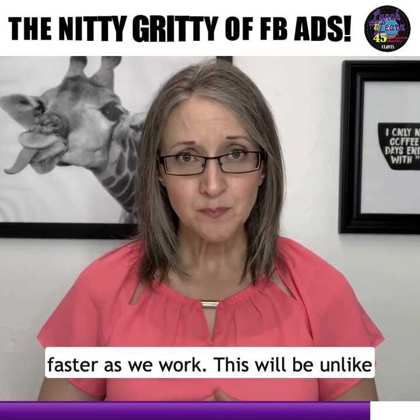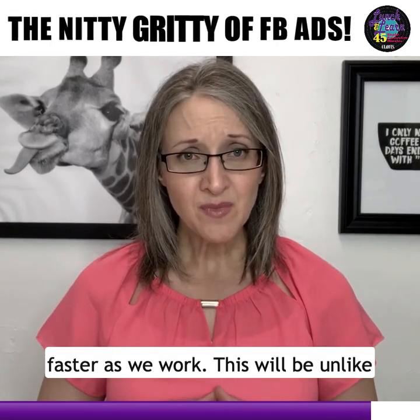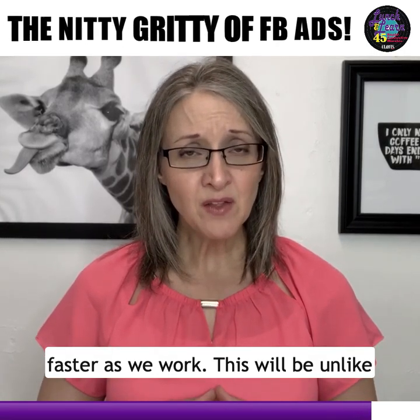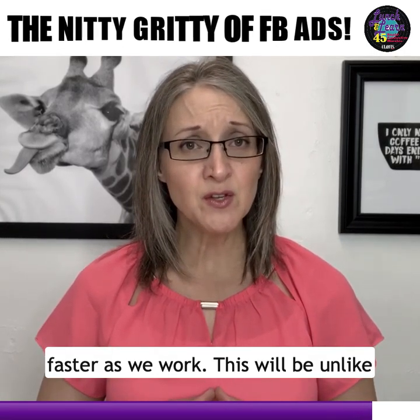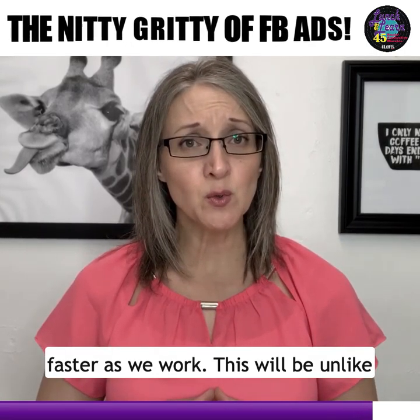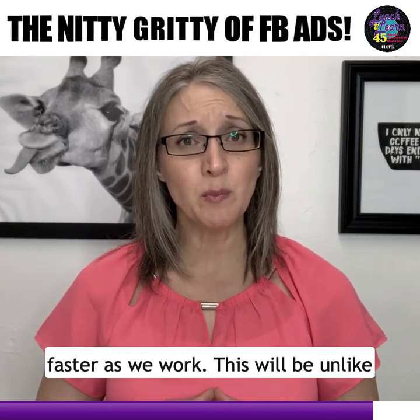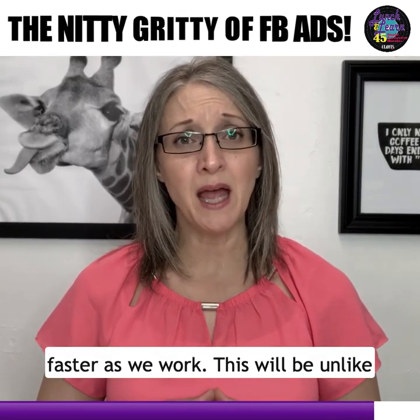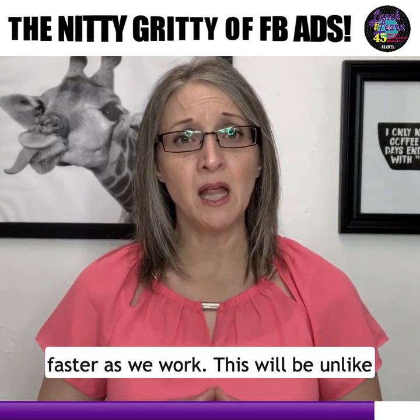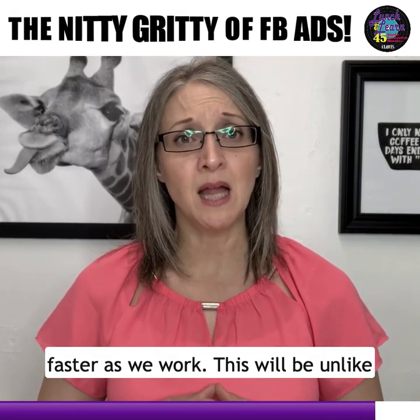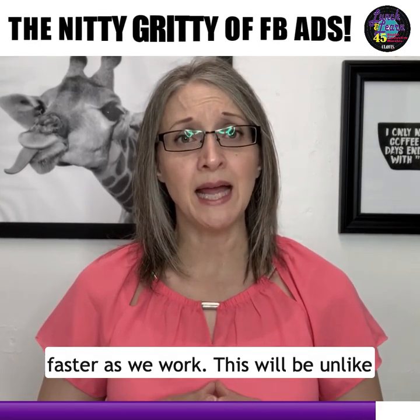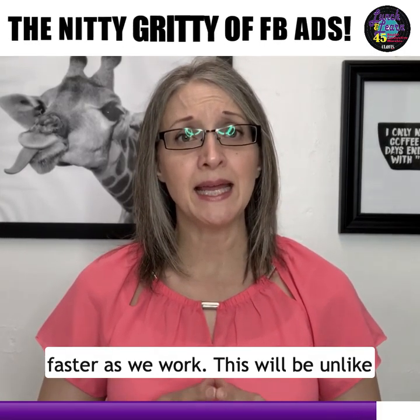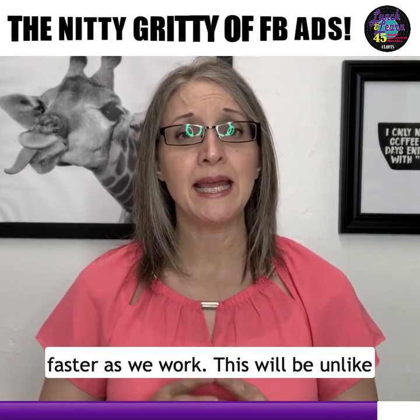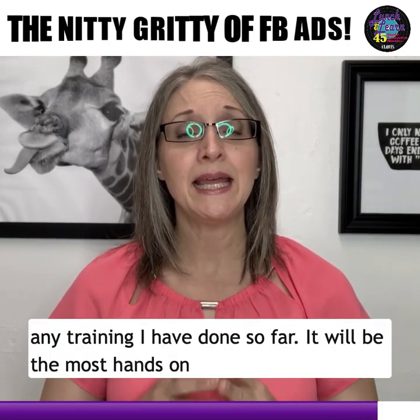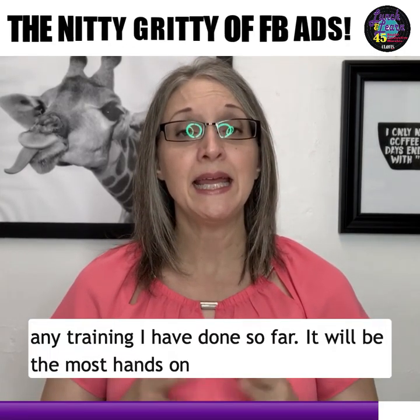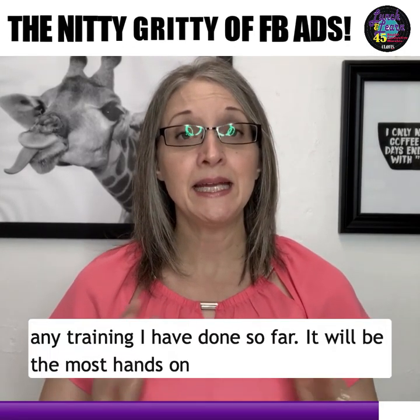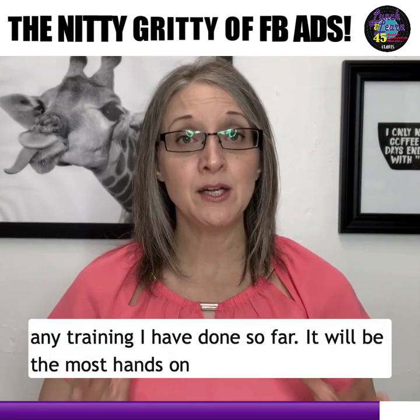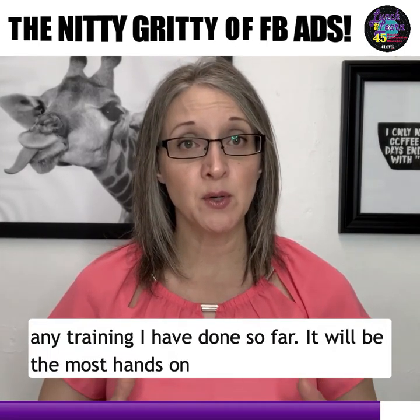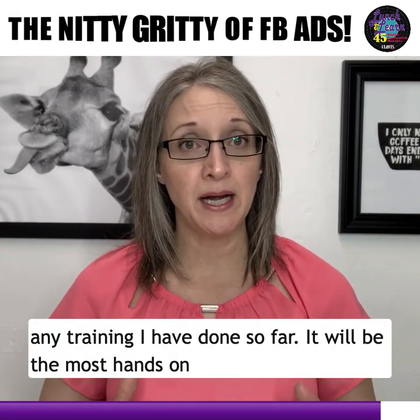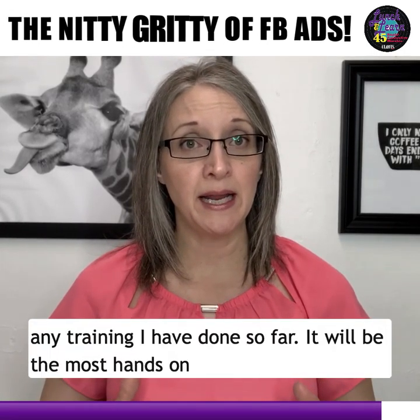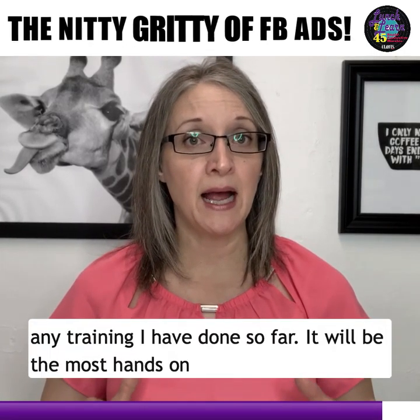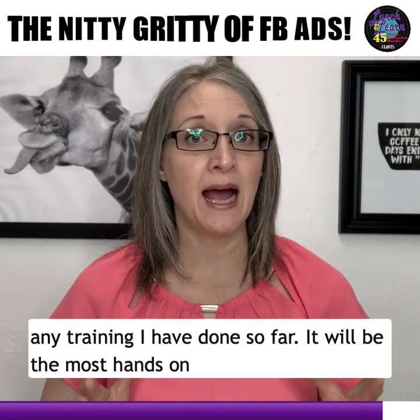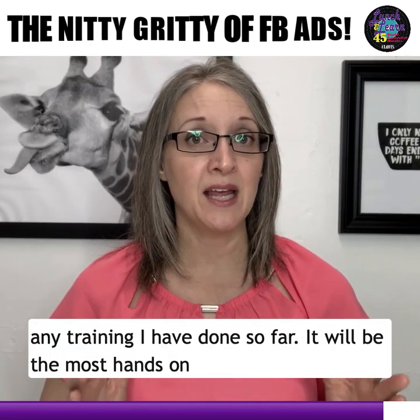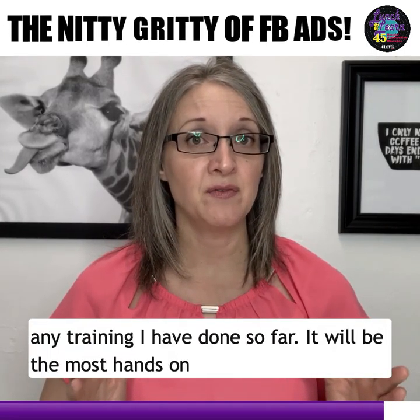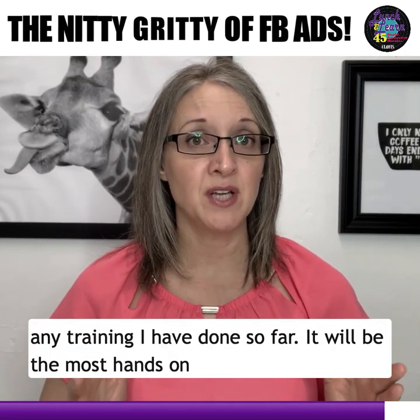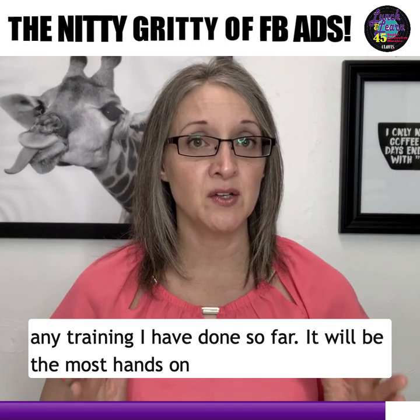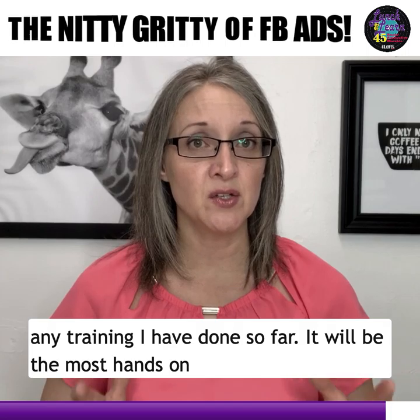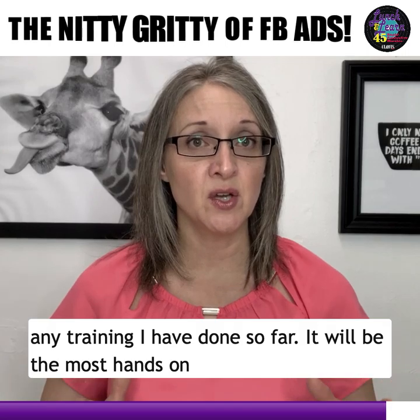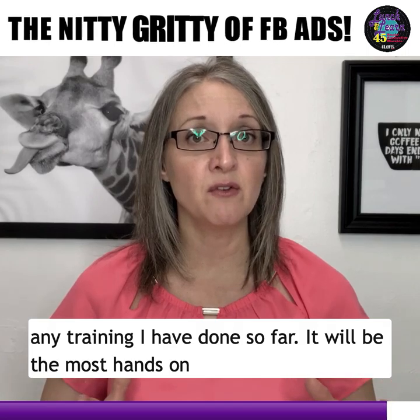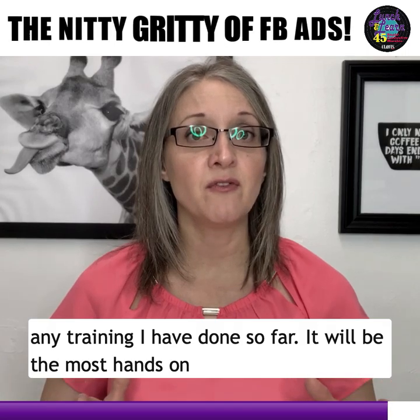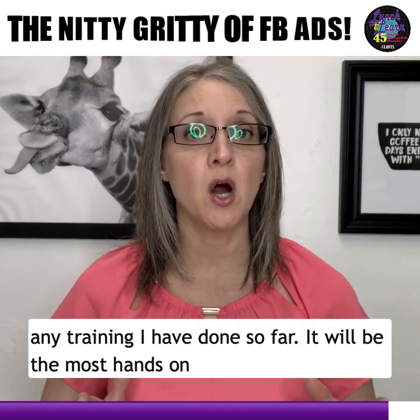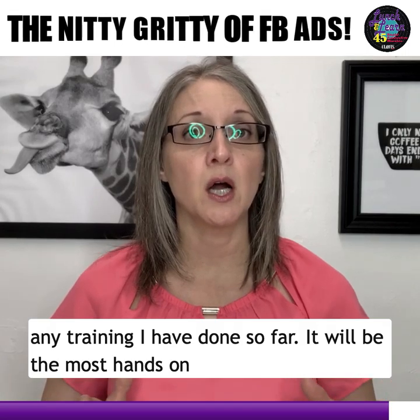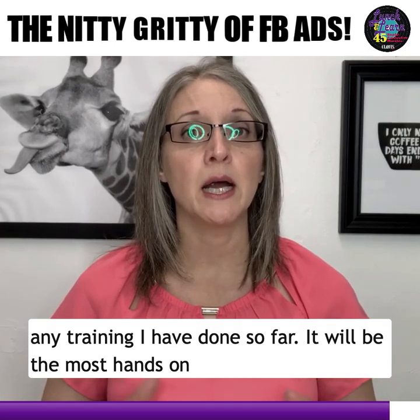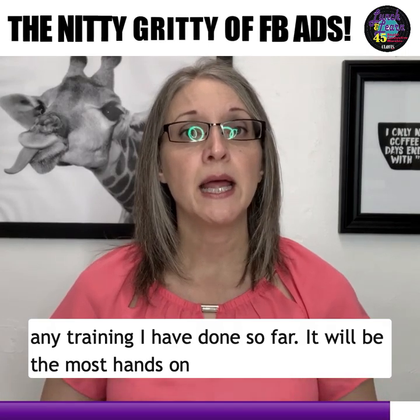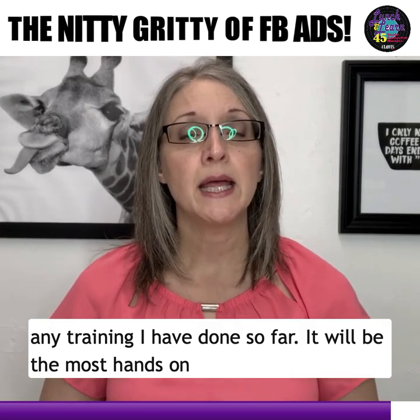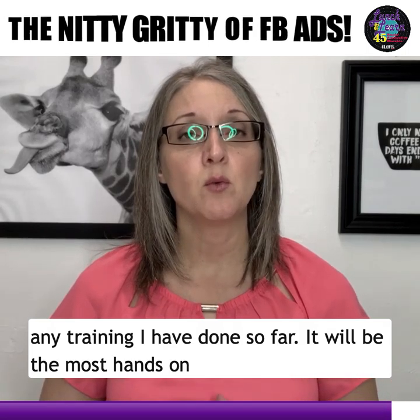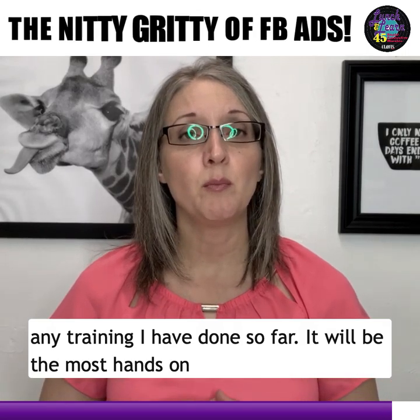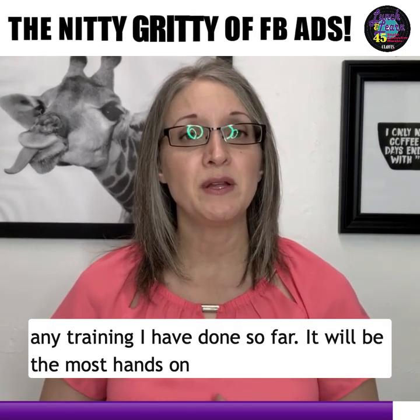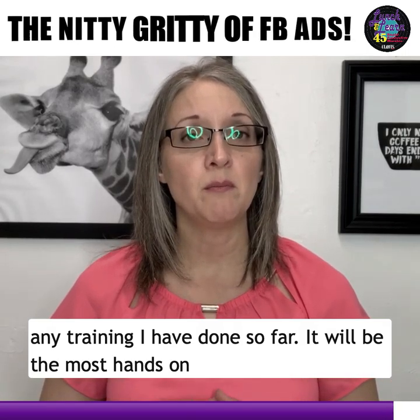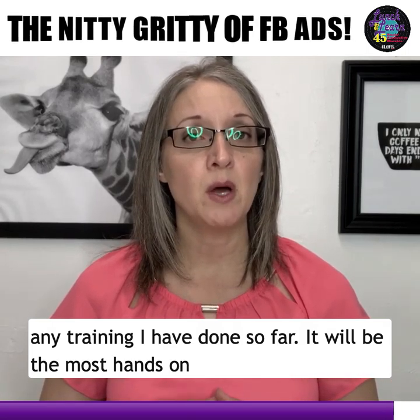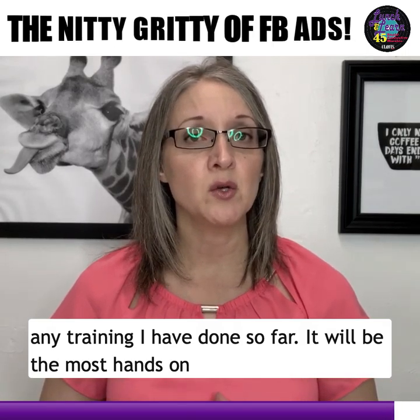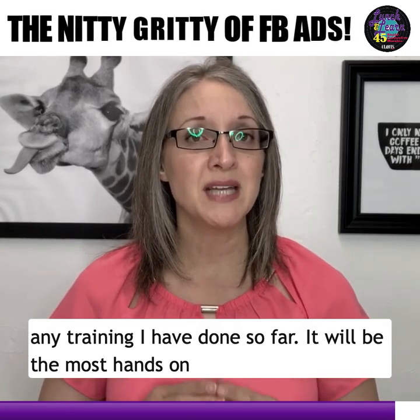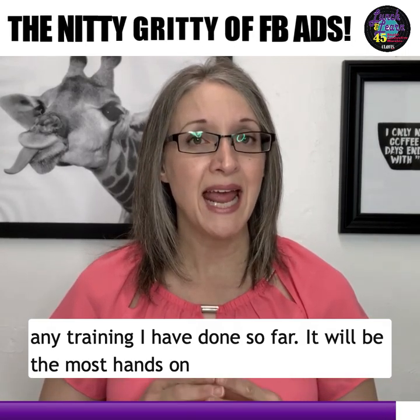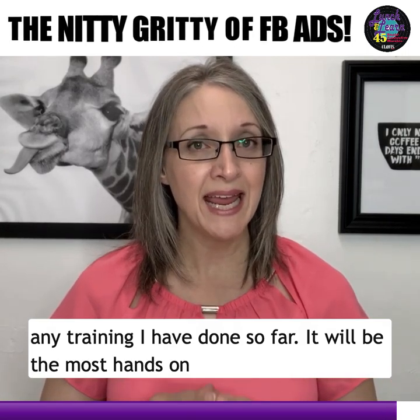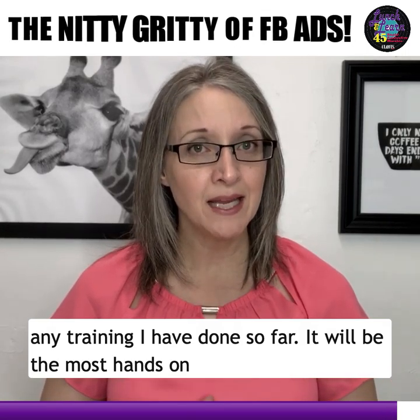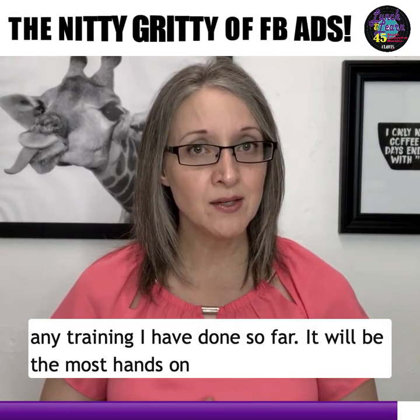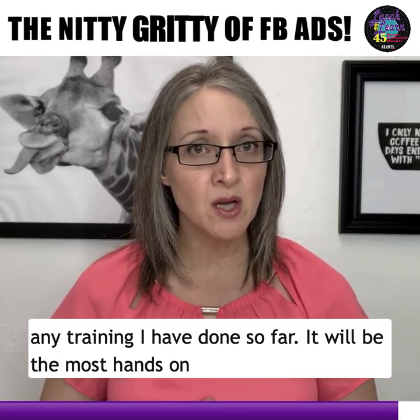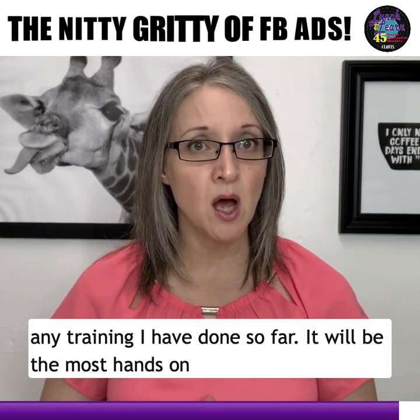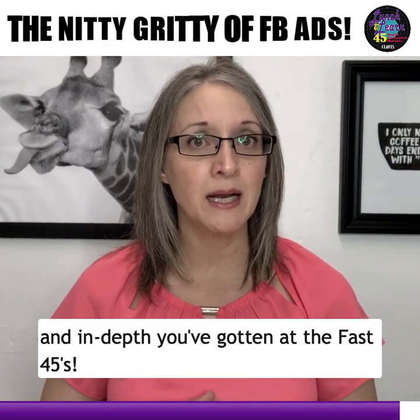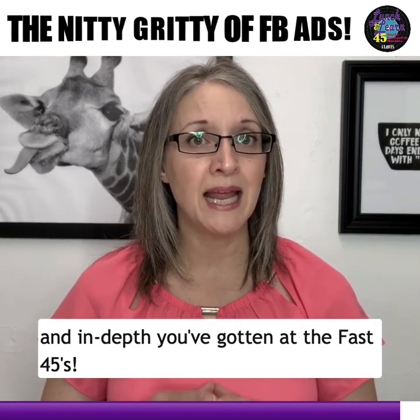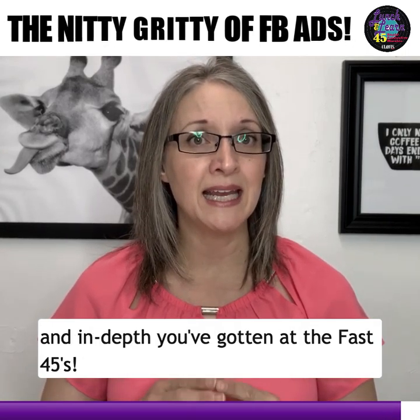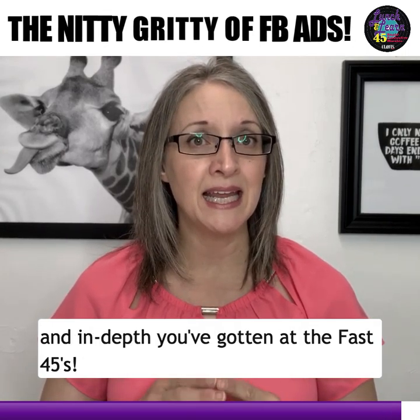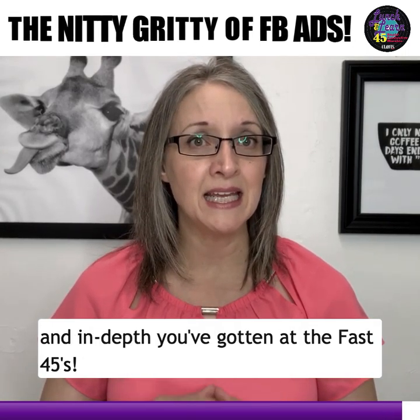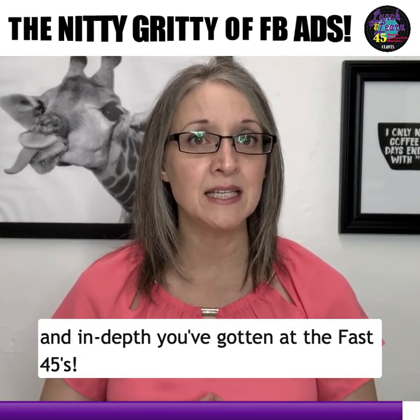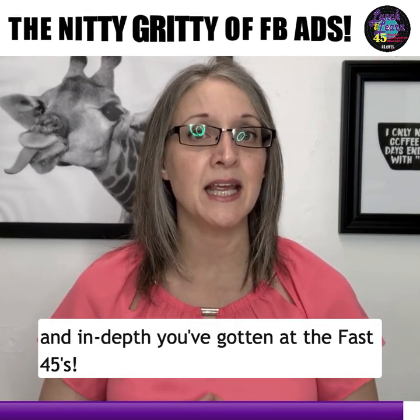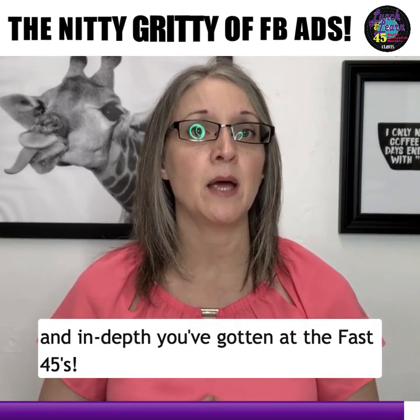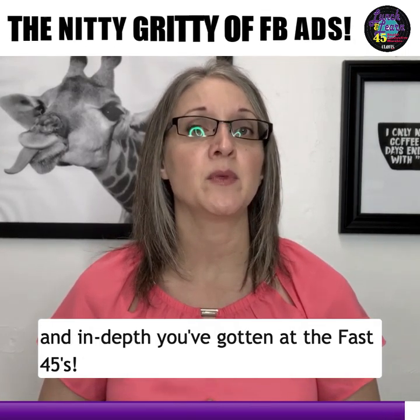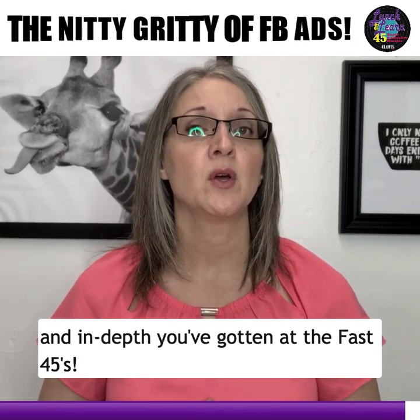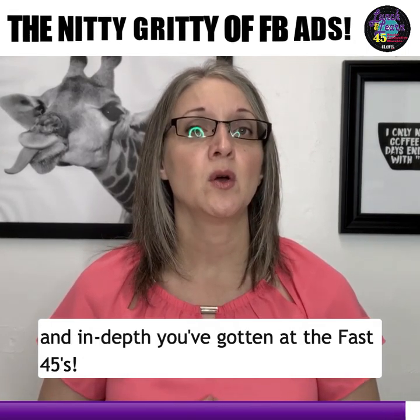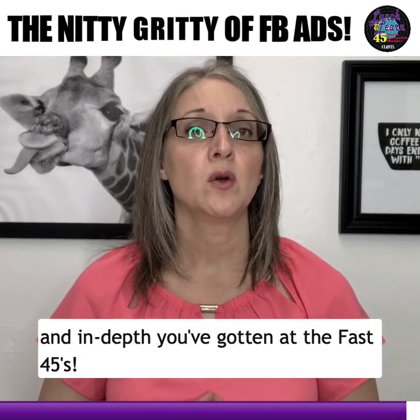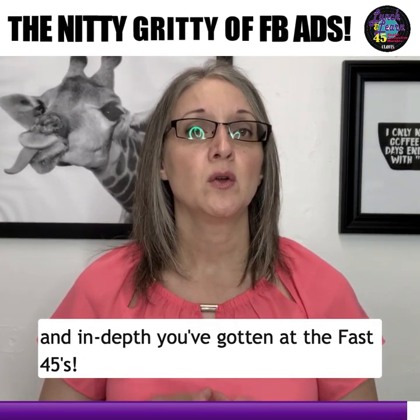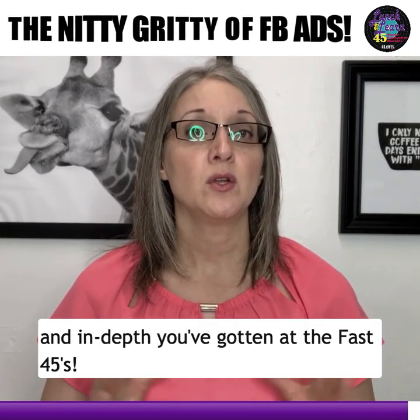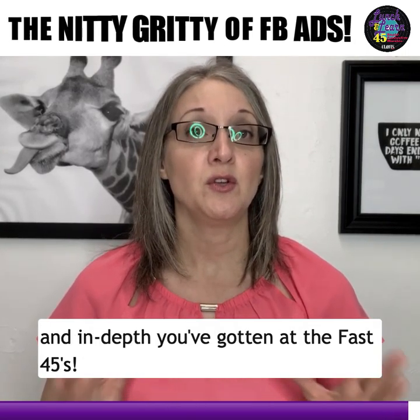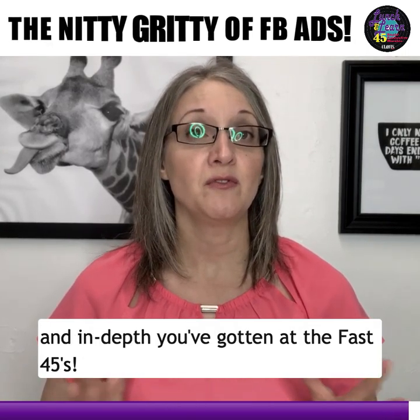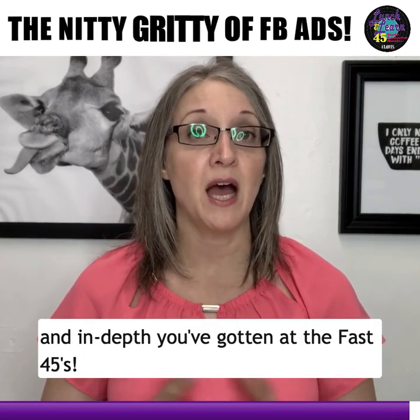This will be unlike any training I have done so far. It will be the most hands-on and in-depth you've gotten at the Fast 45s.